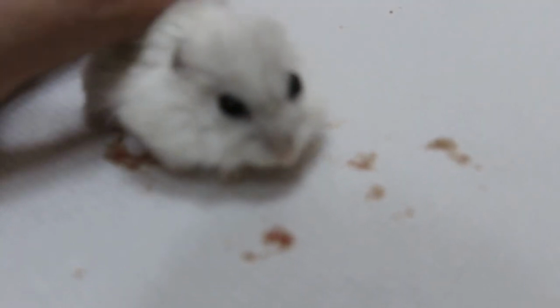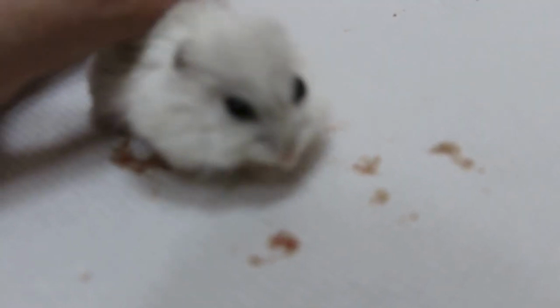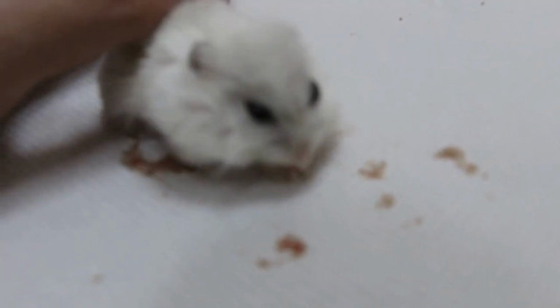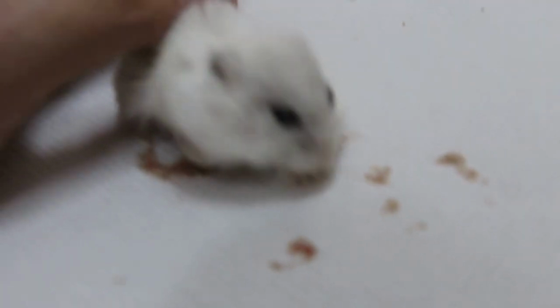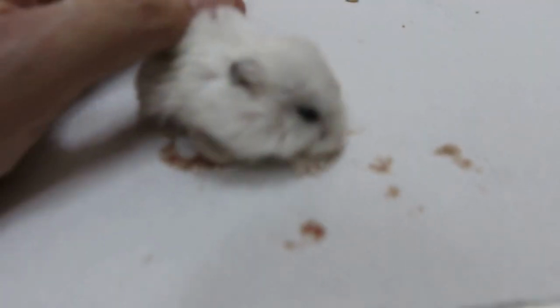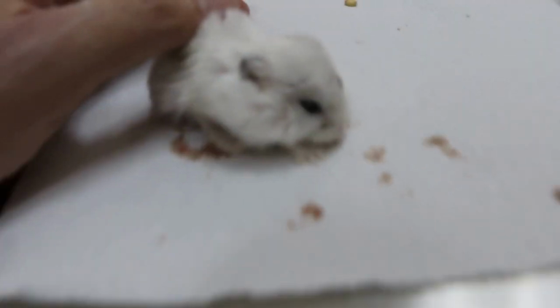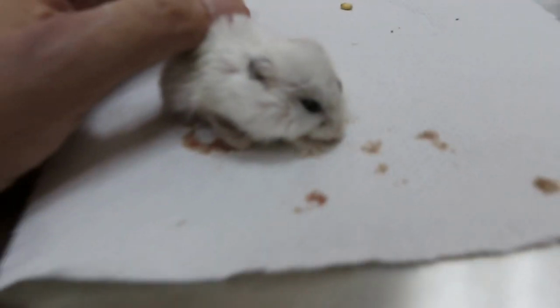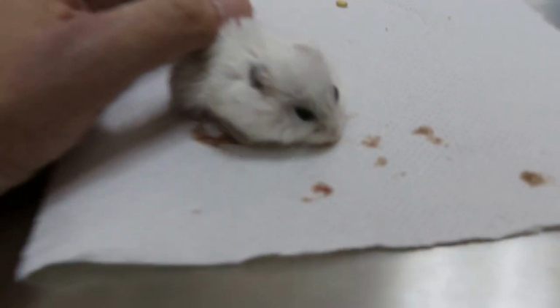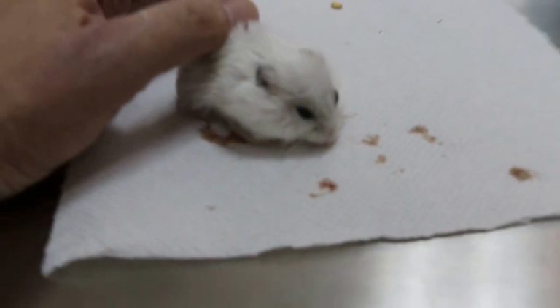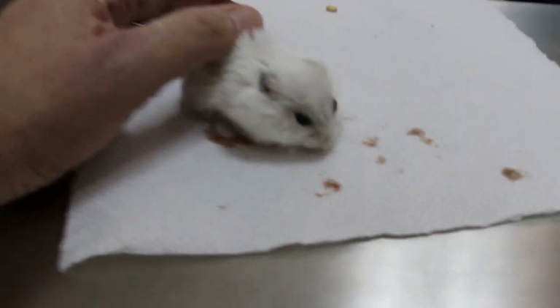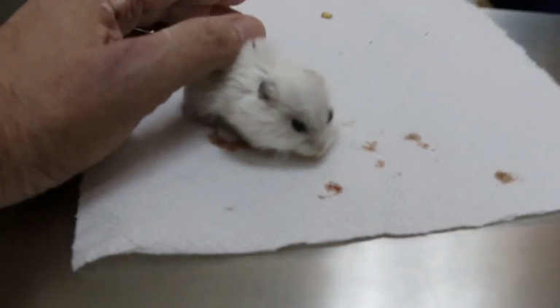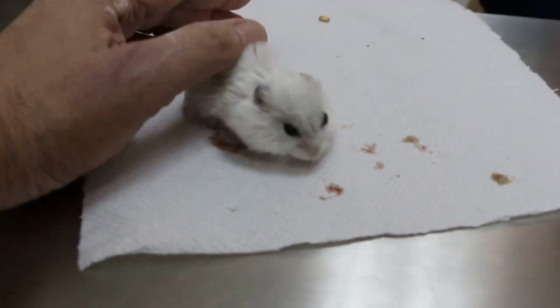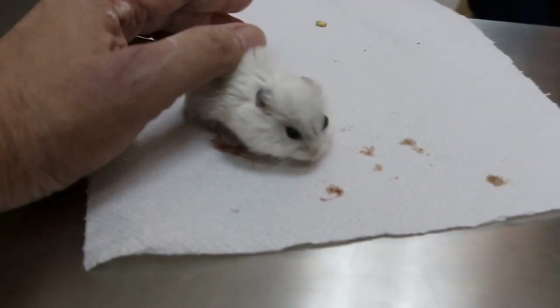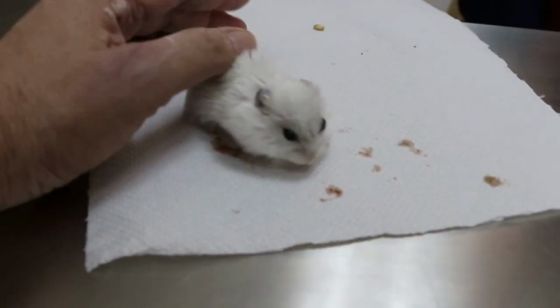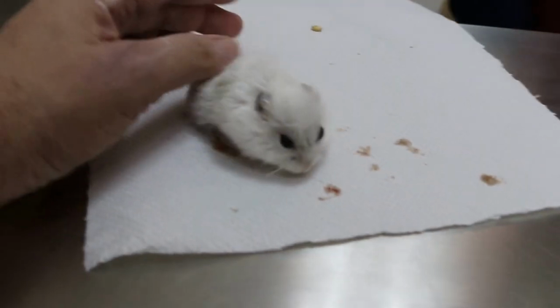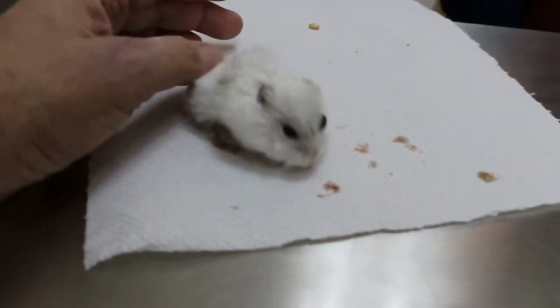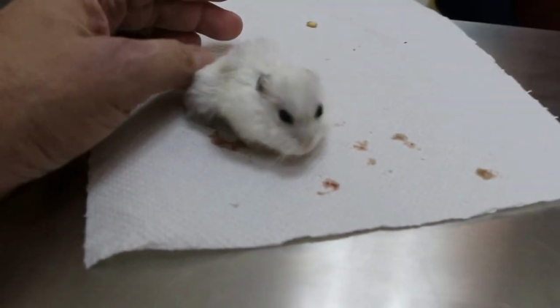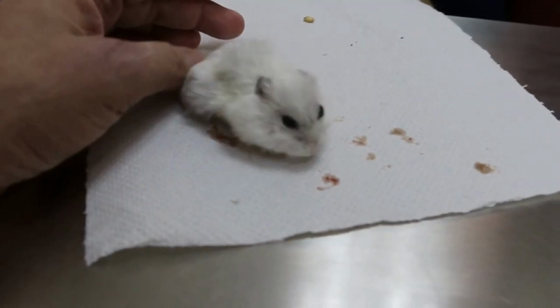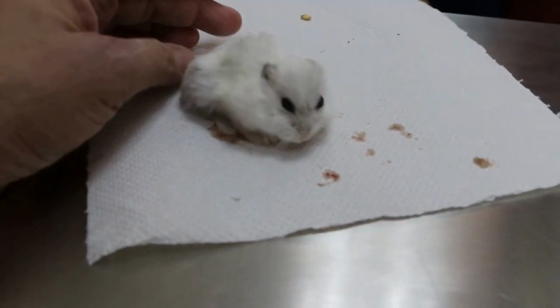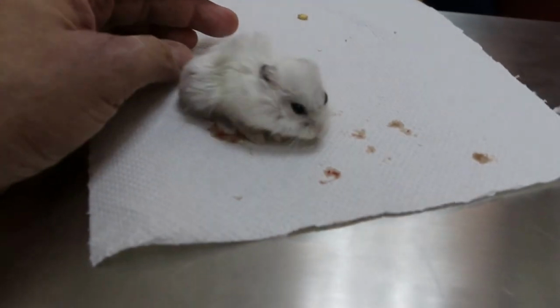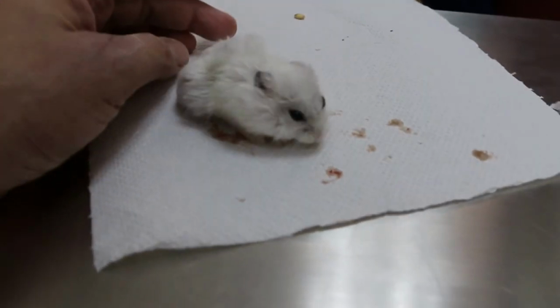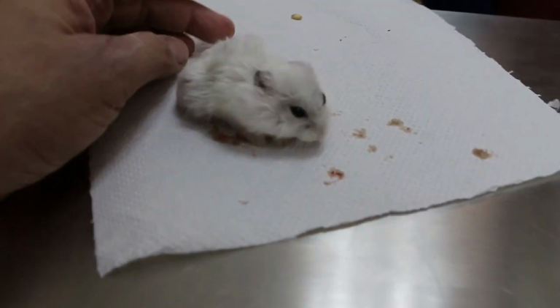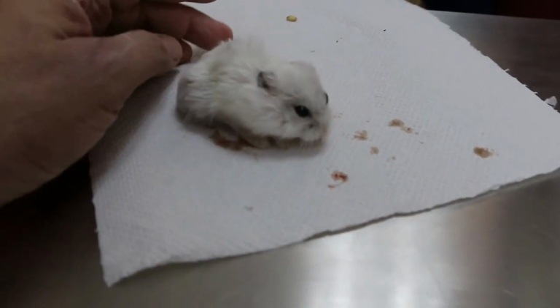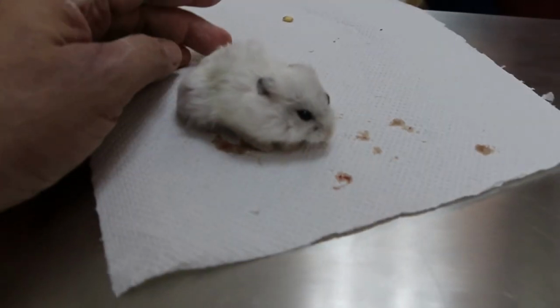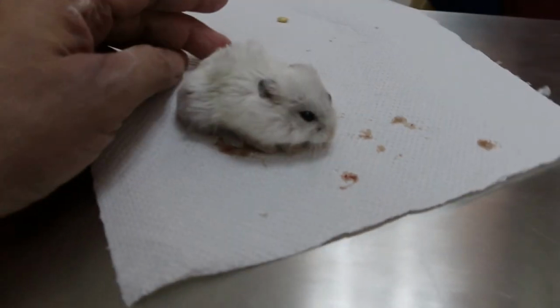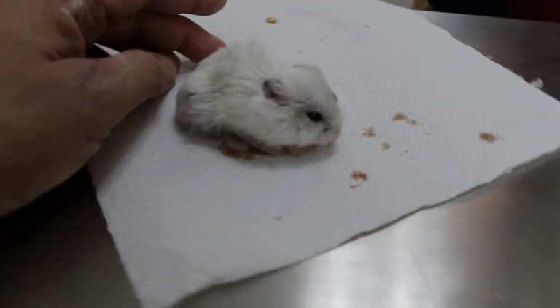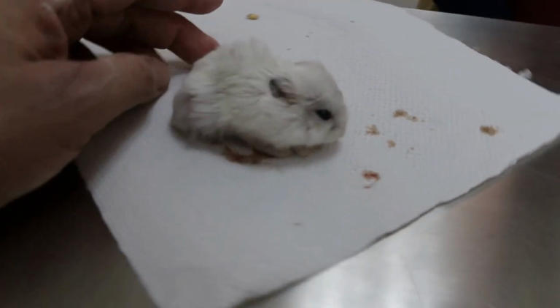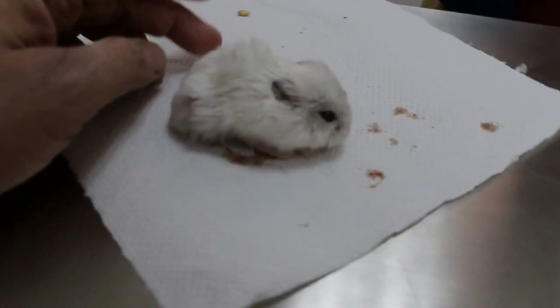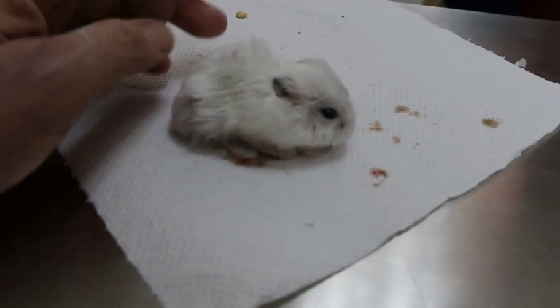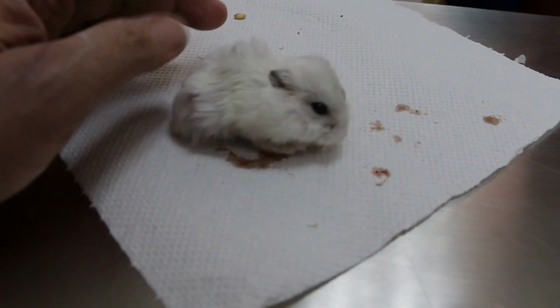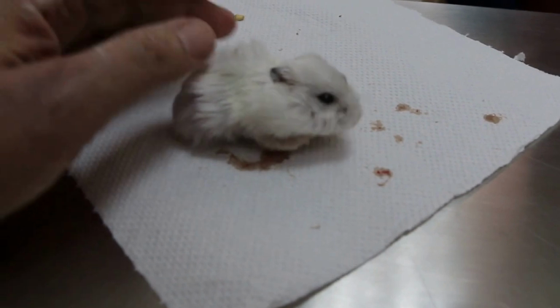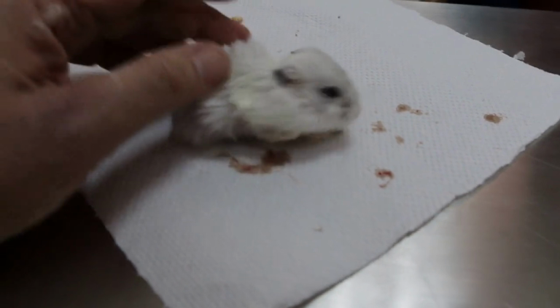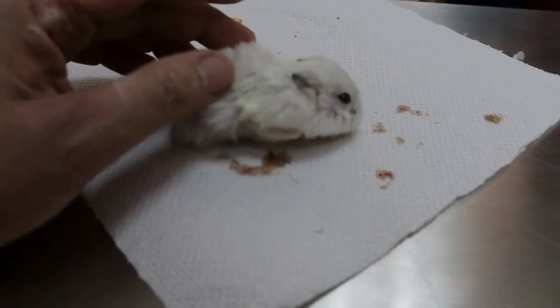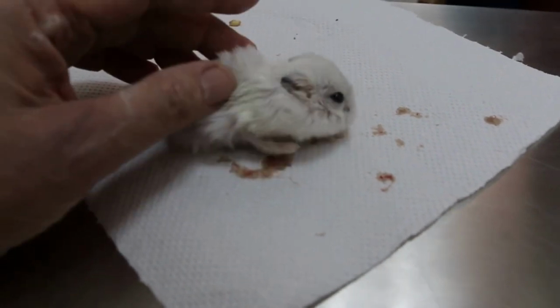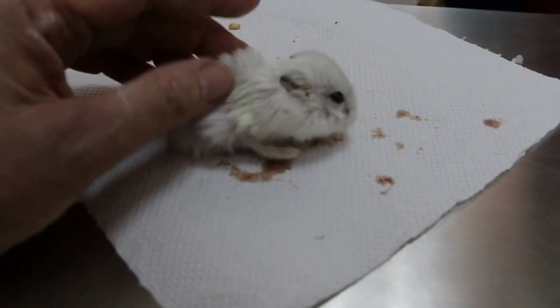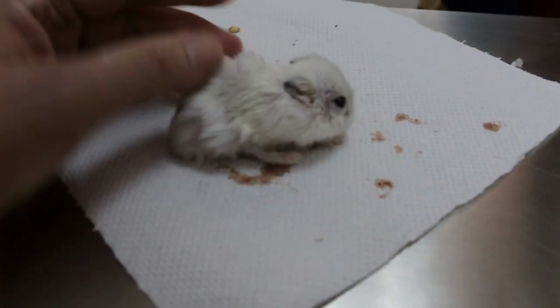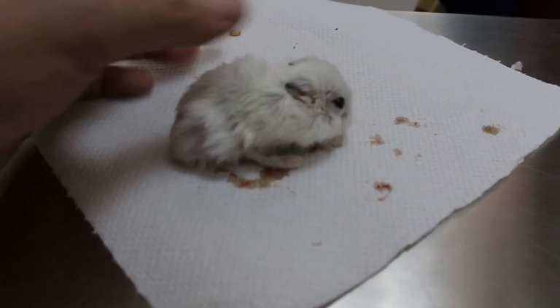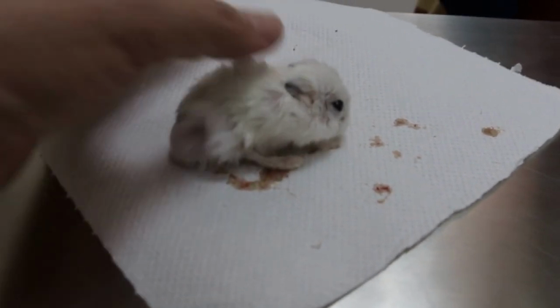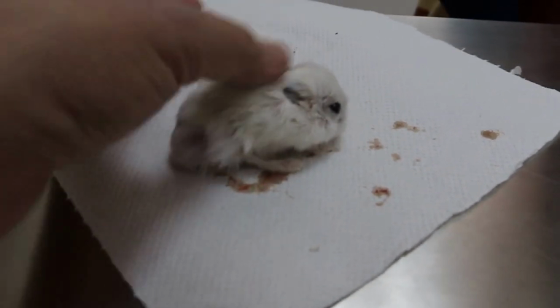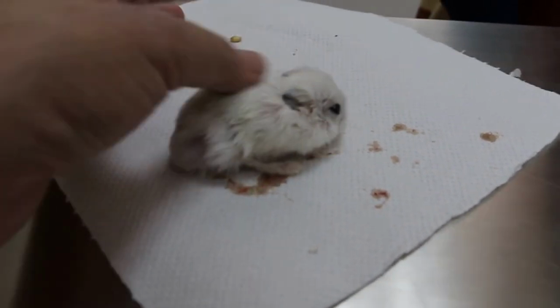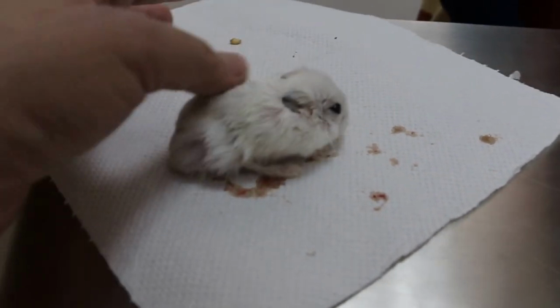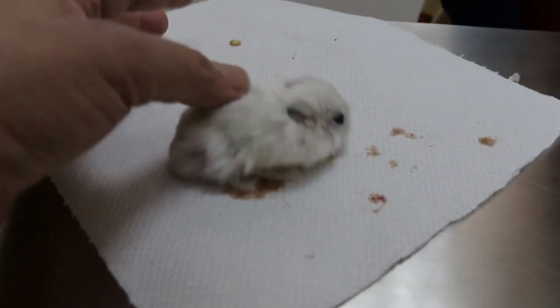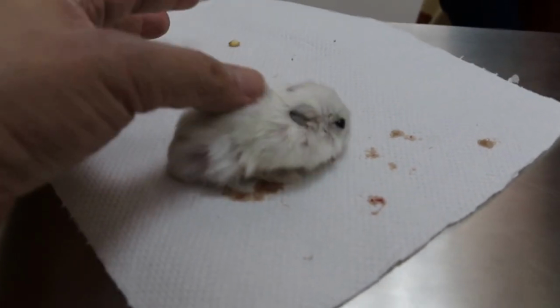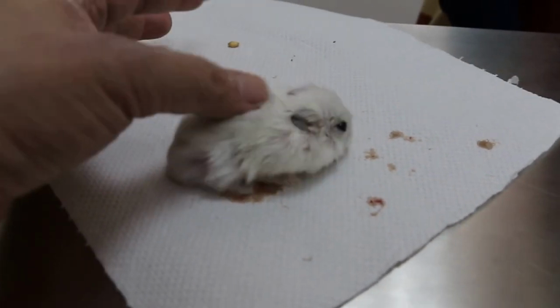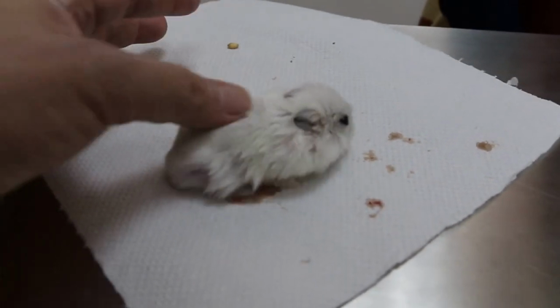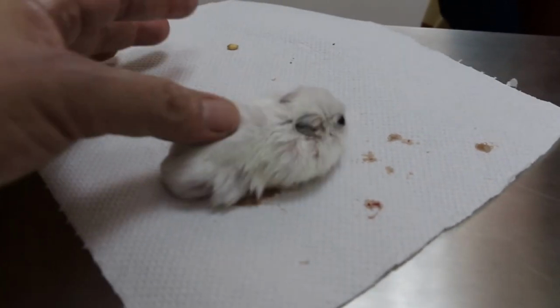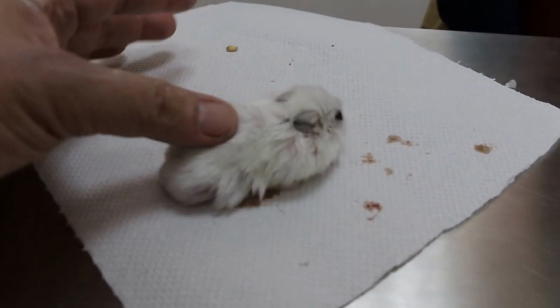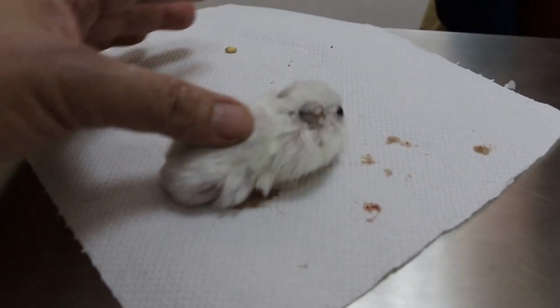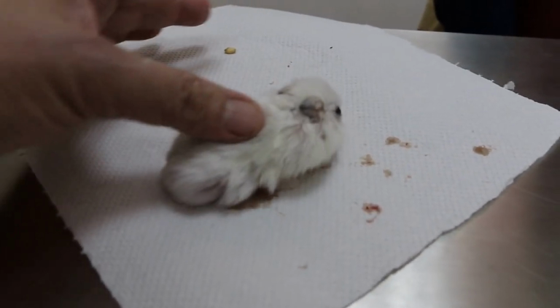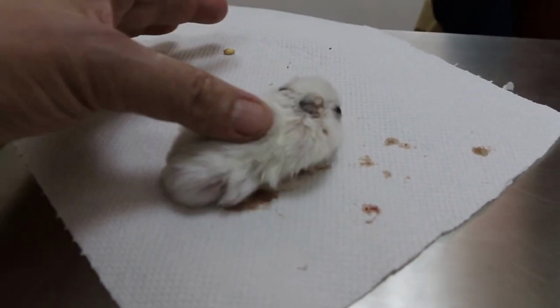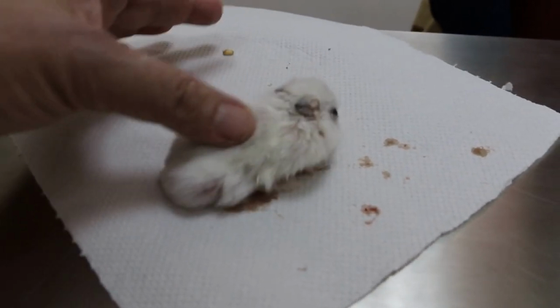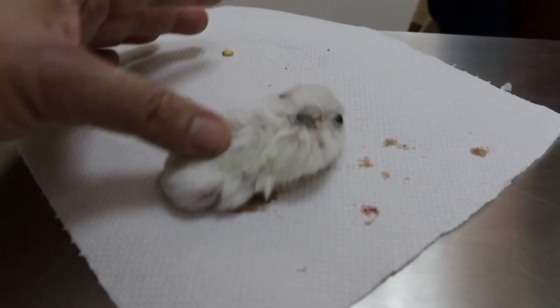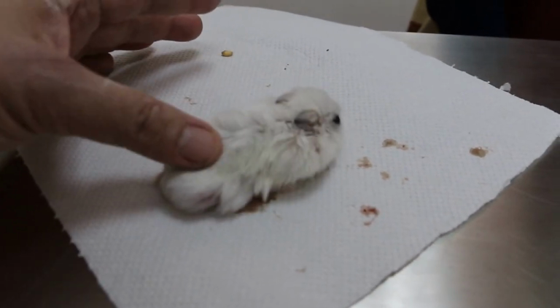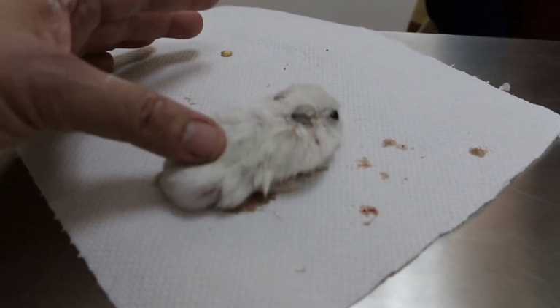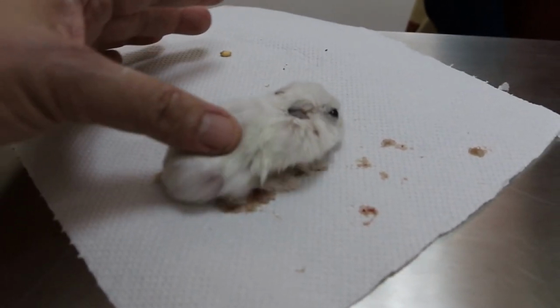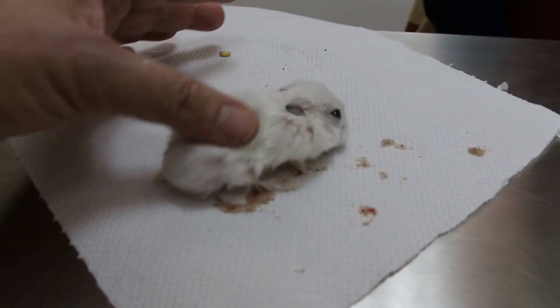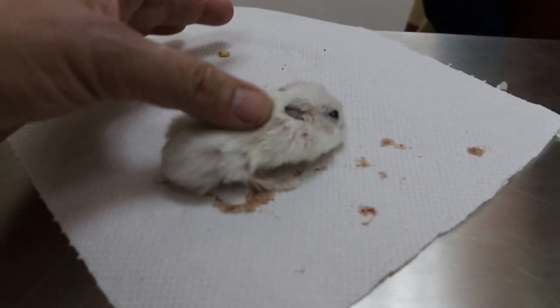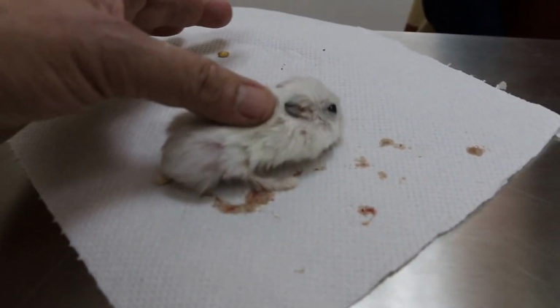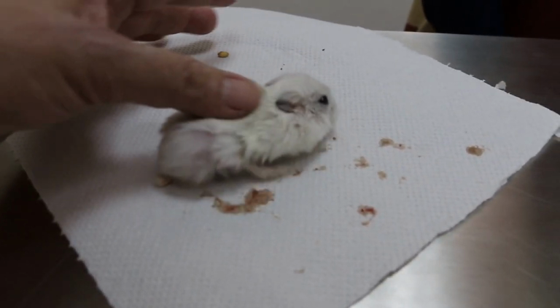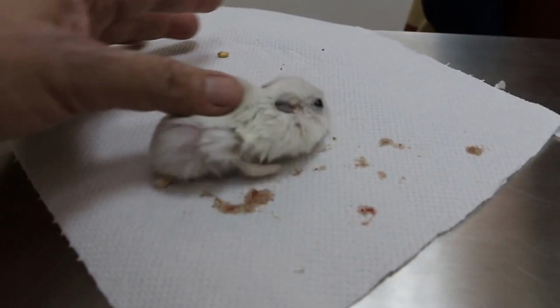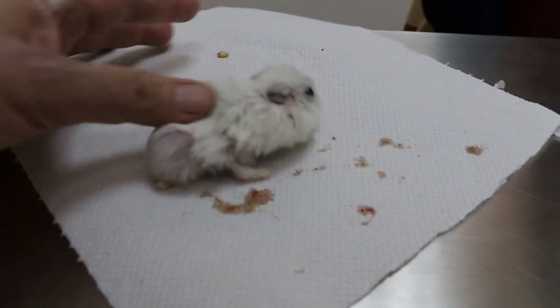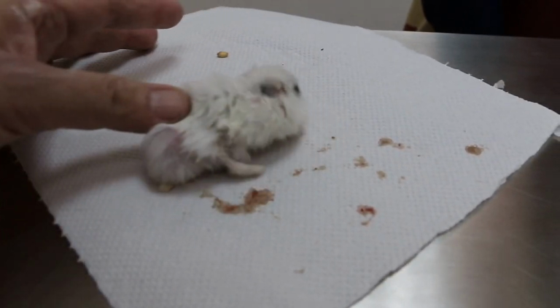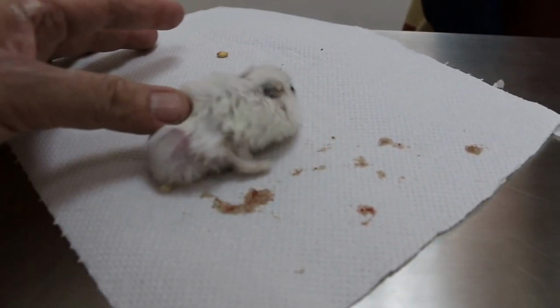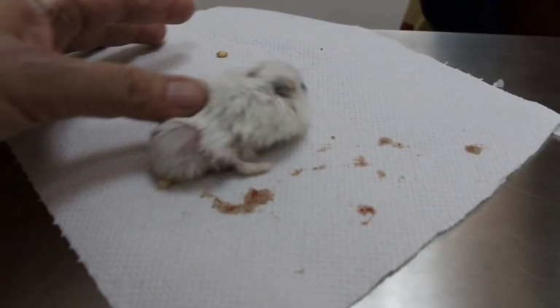A lot — are you sure? Yeah, because usually when I clean out the cage there's a lot. But then why is she so thin? You can feel the bones, the spine.